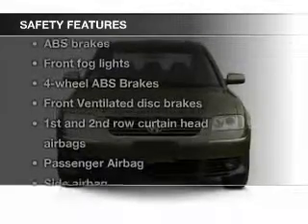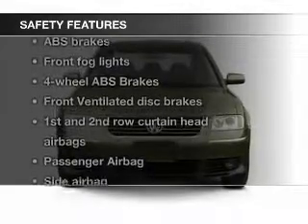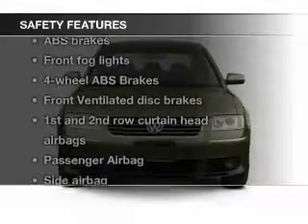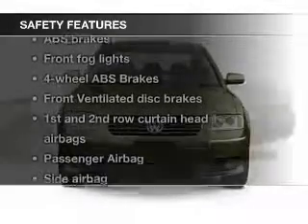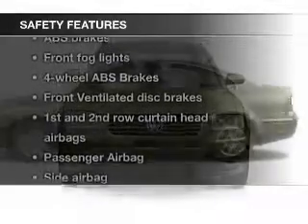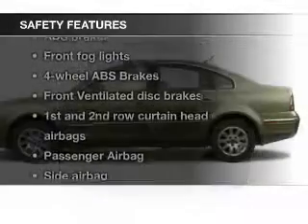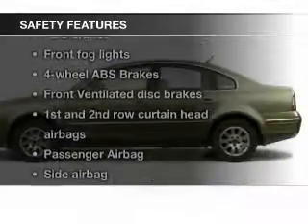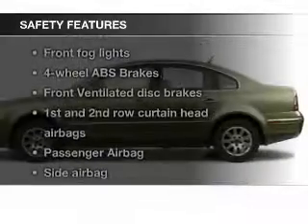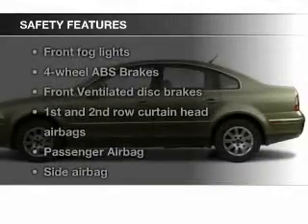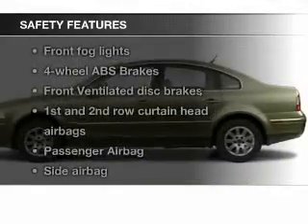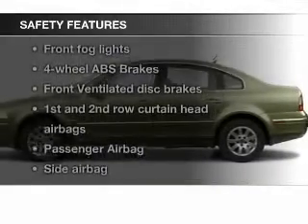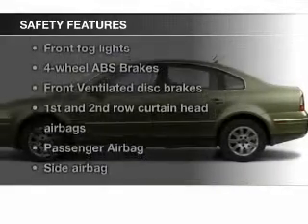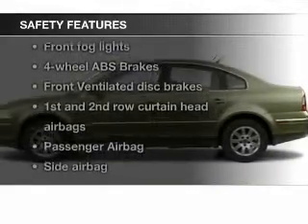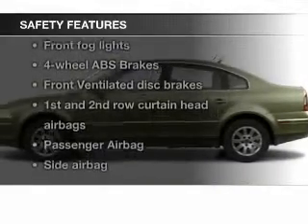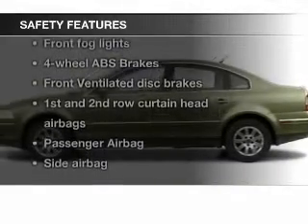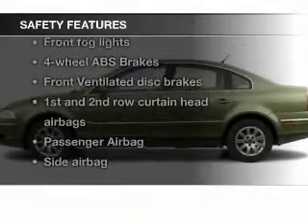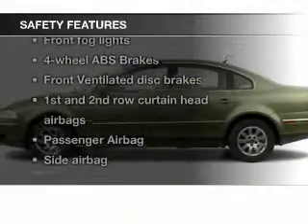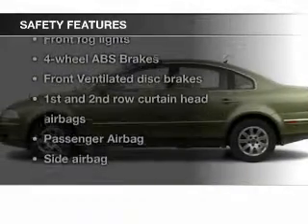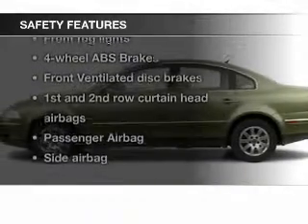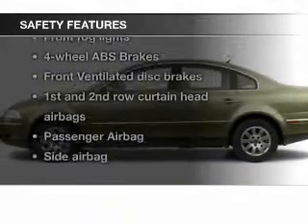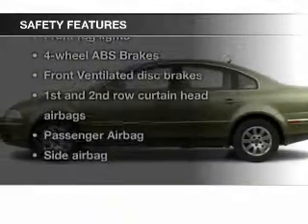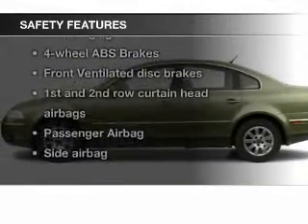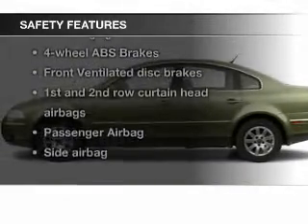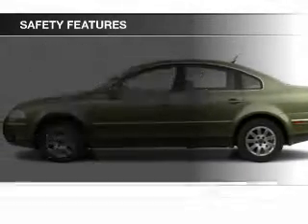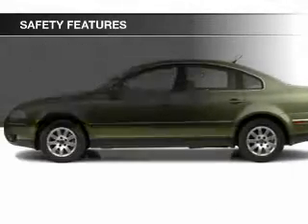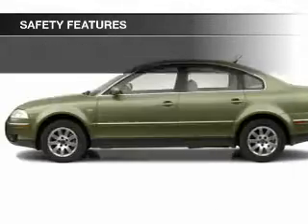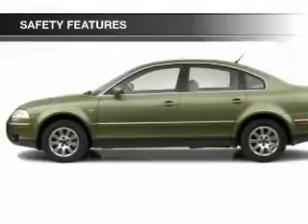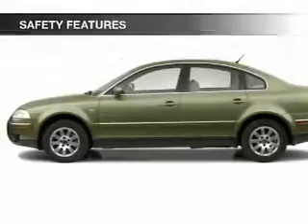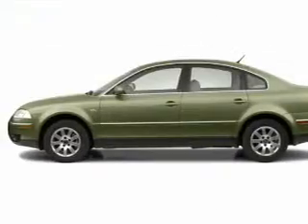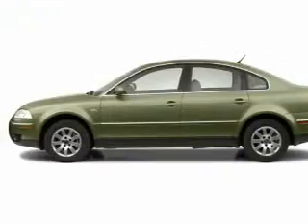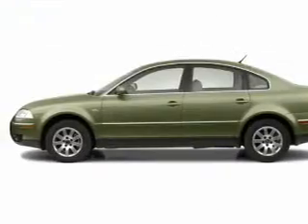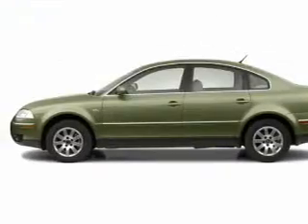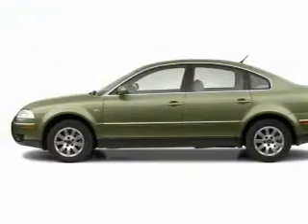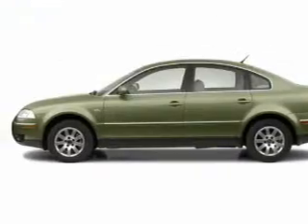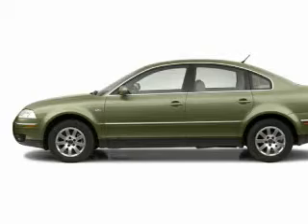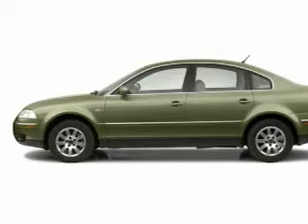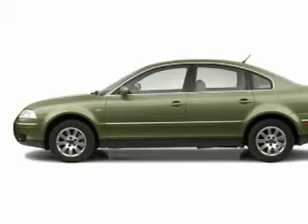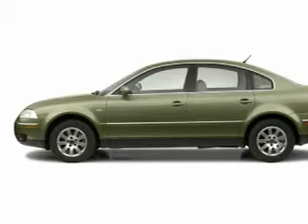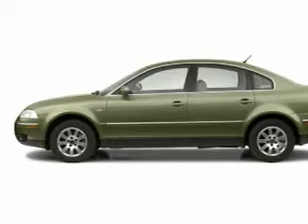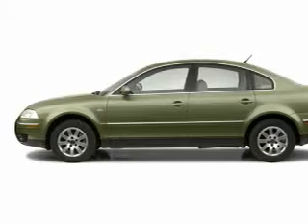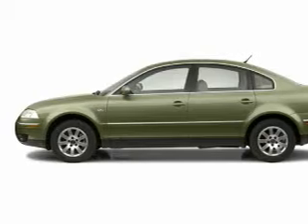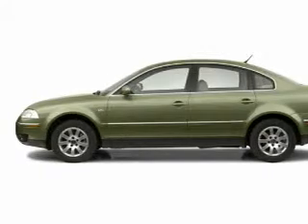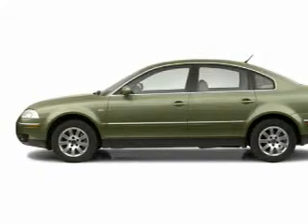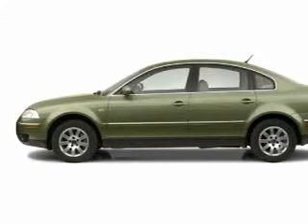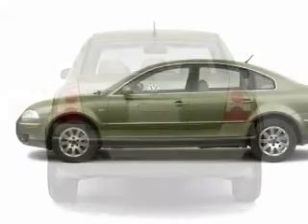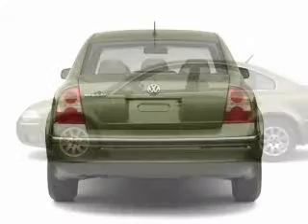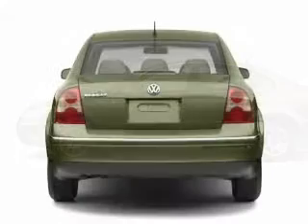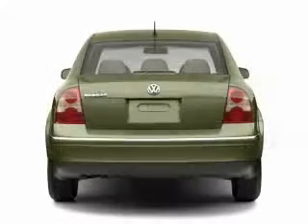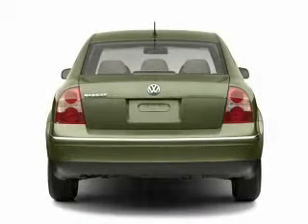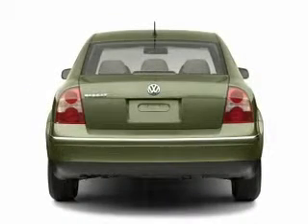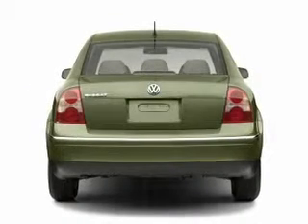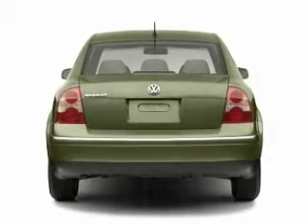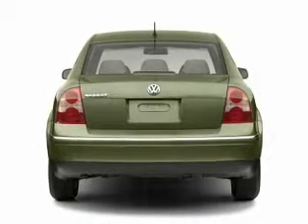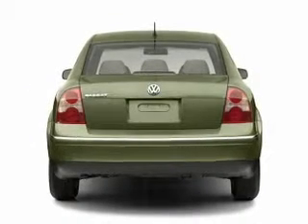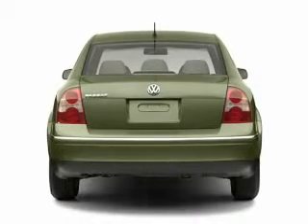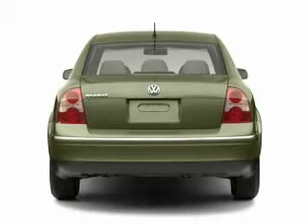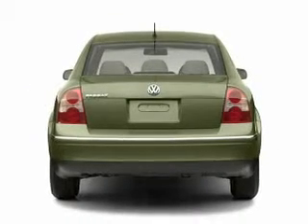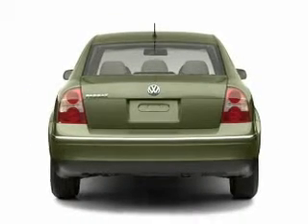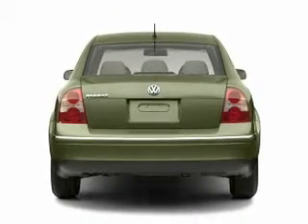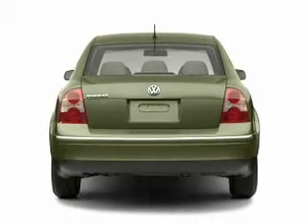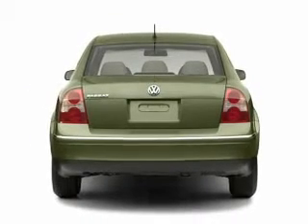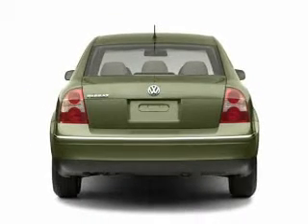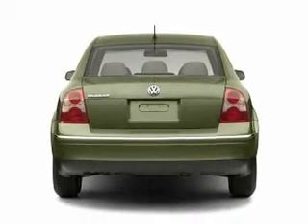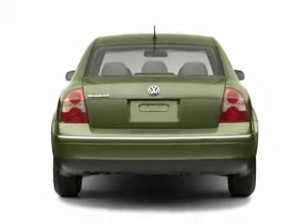Safety was made a priority with these features: fog lights, curtain head airbags, side airbags, traction control, a passenger airbag, and front ventilated disc brakes.